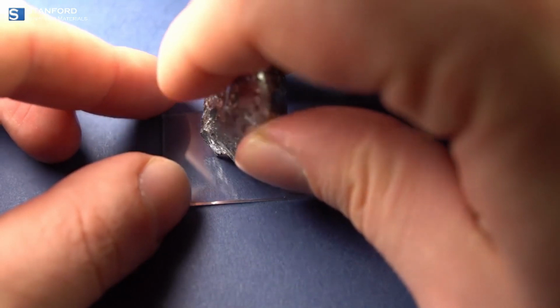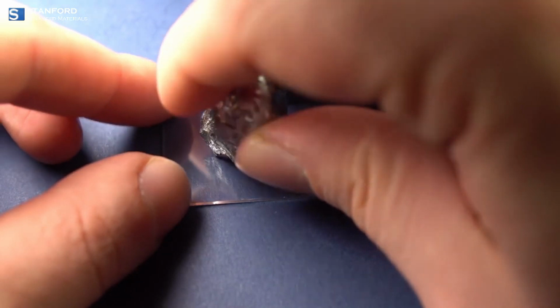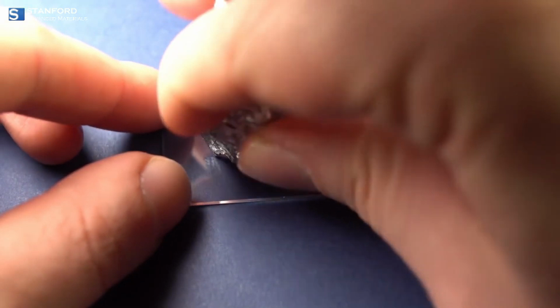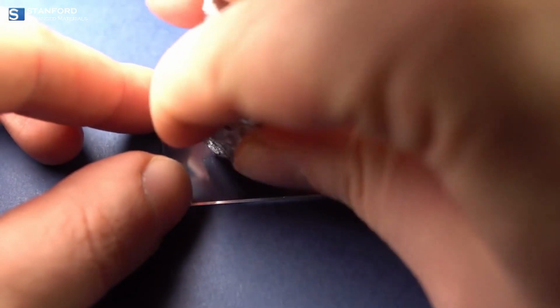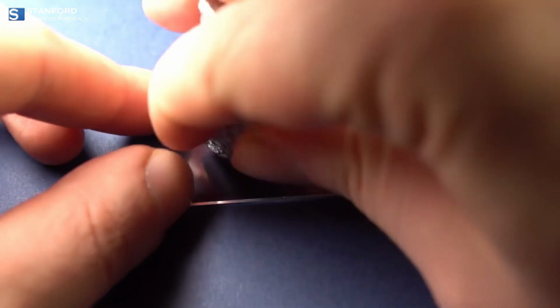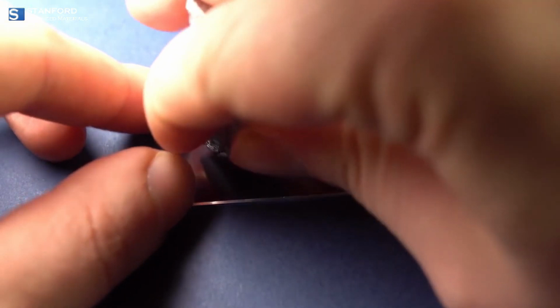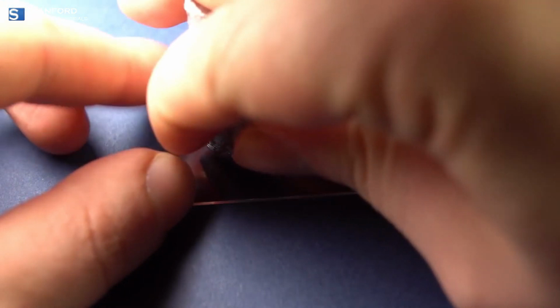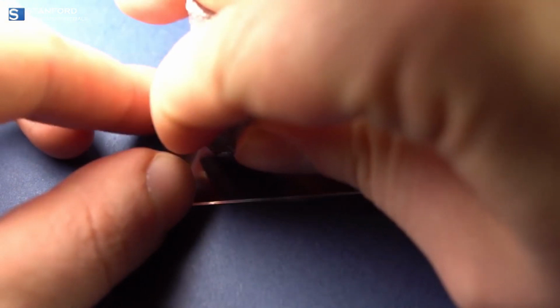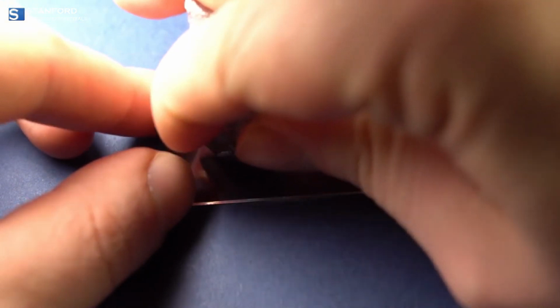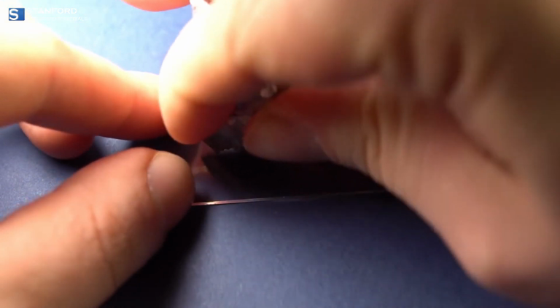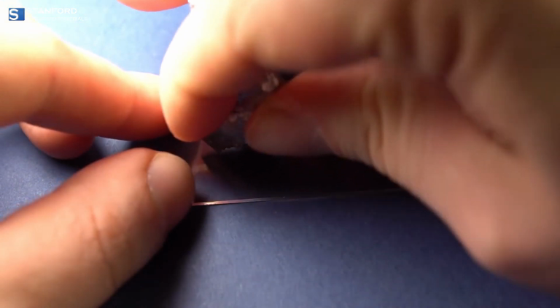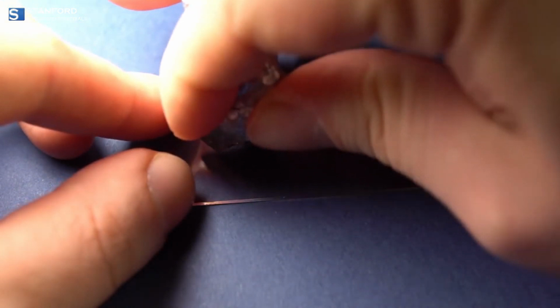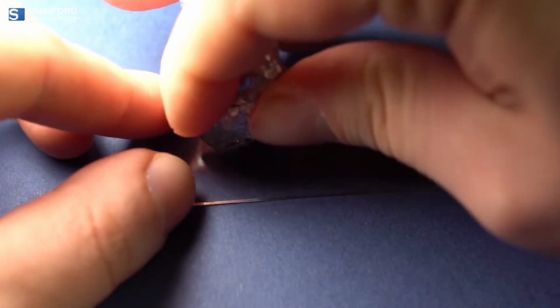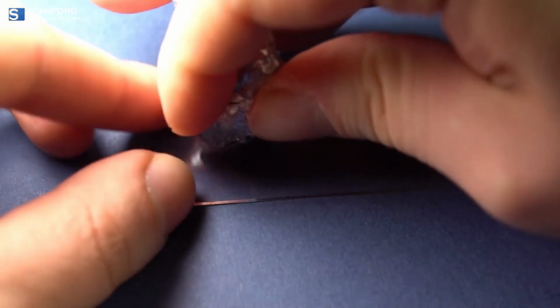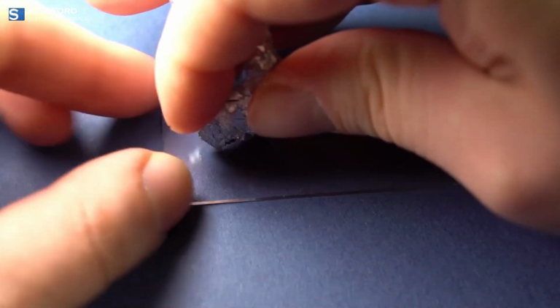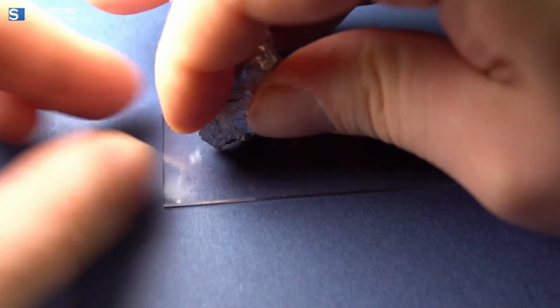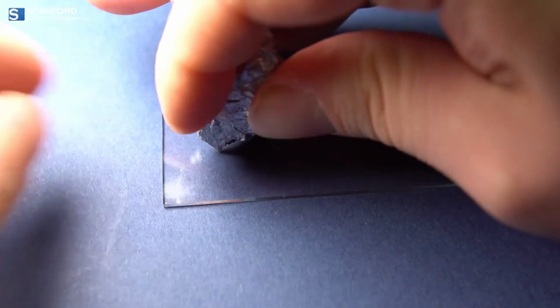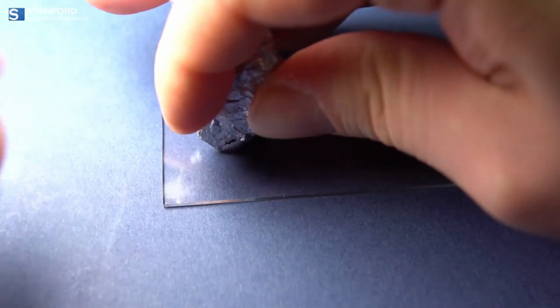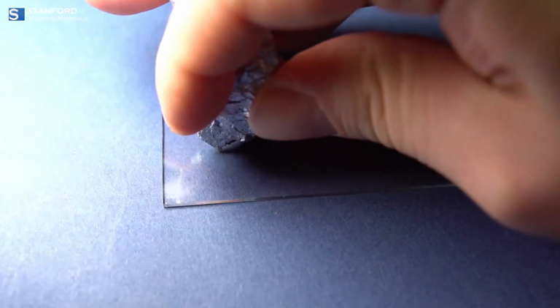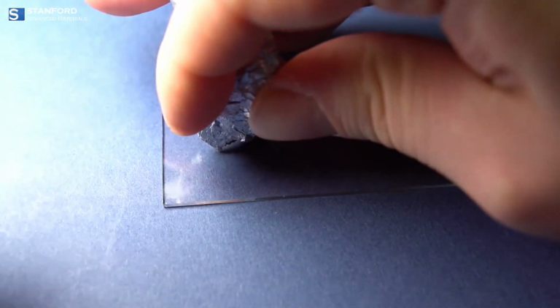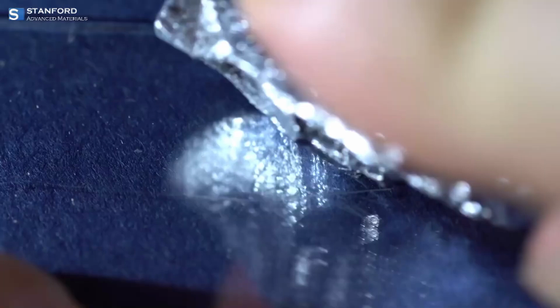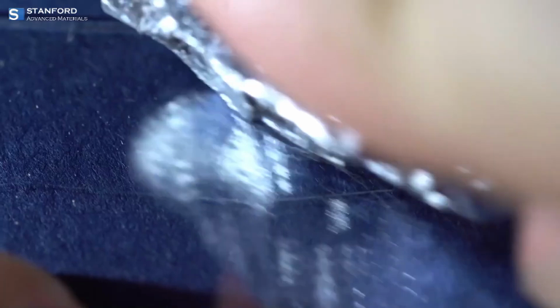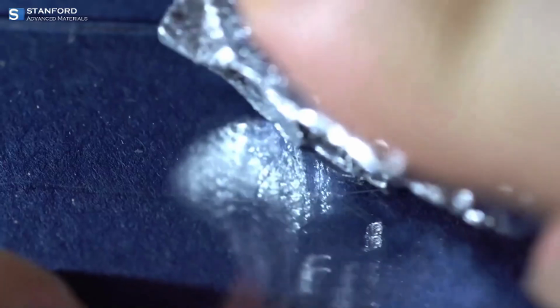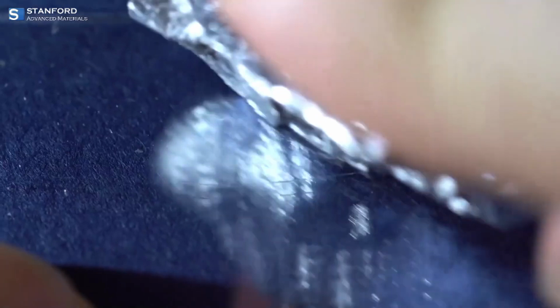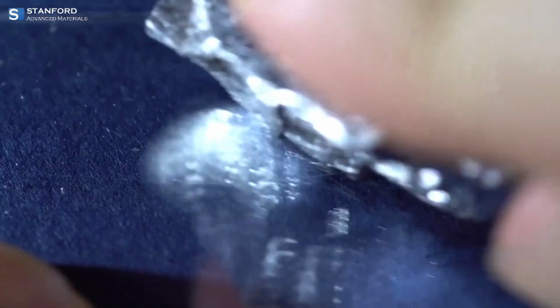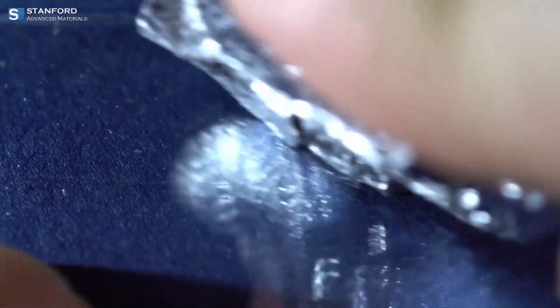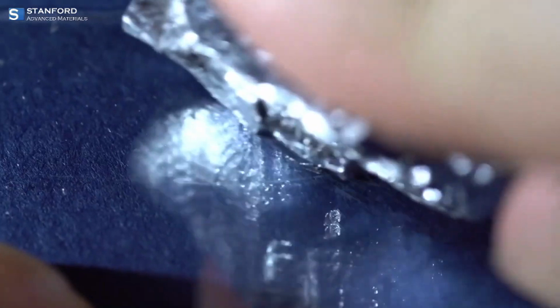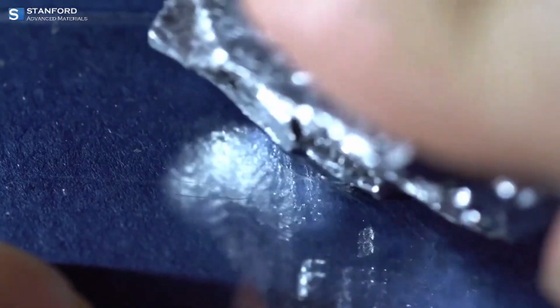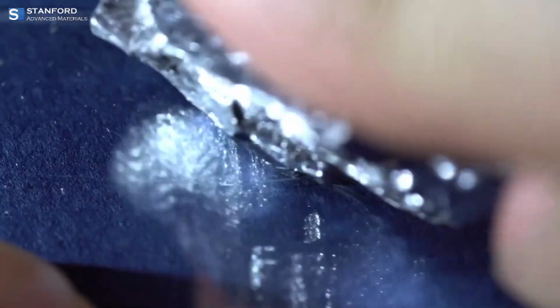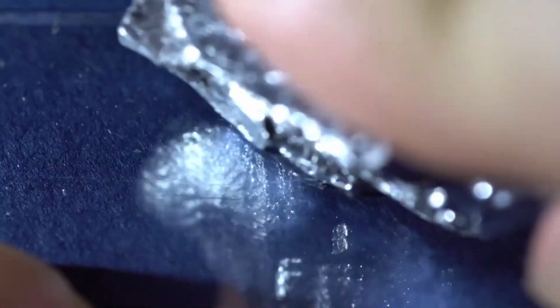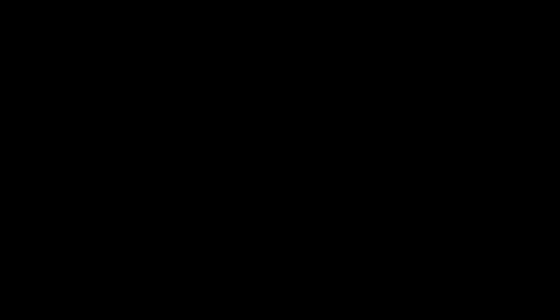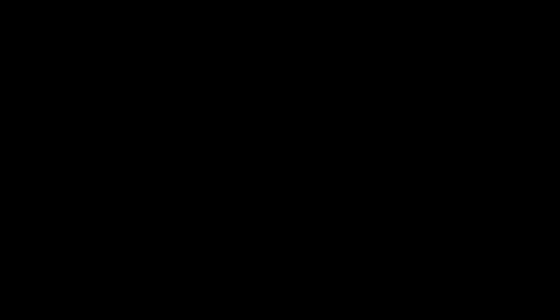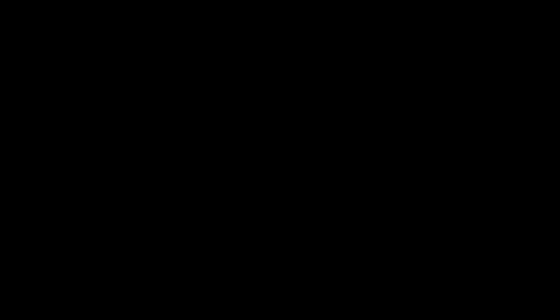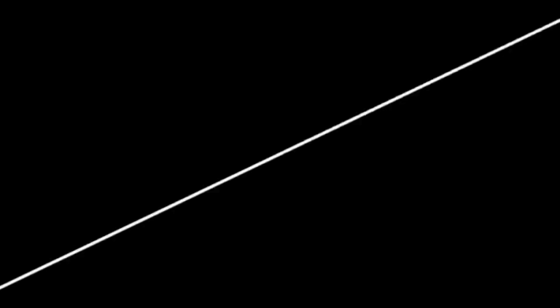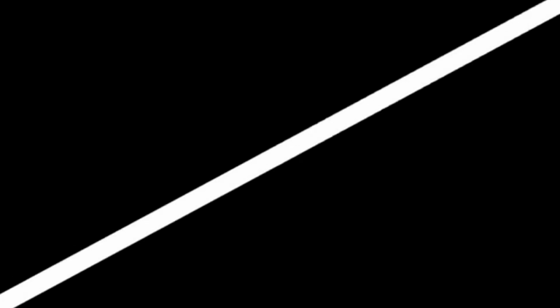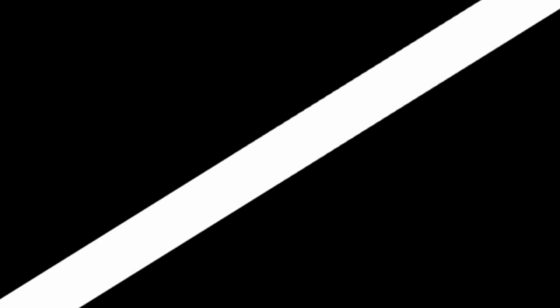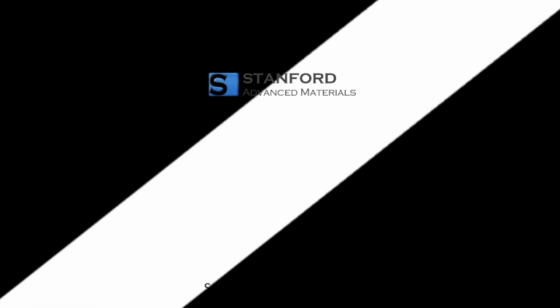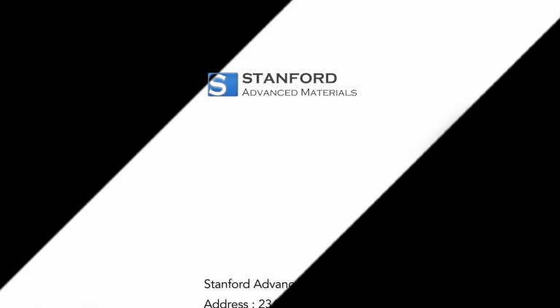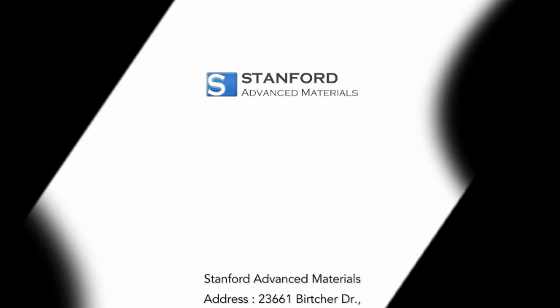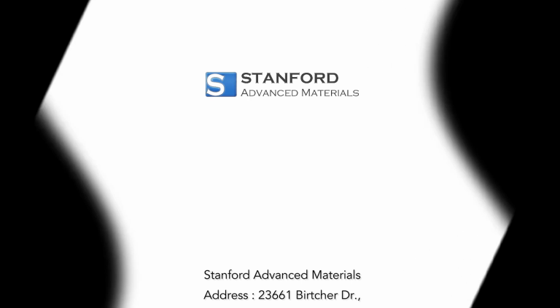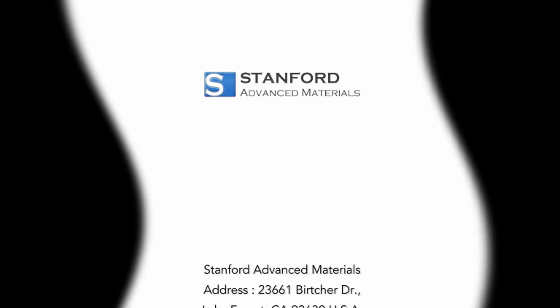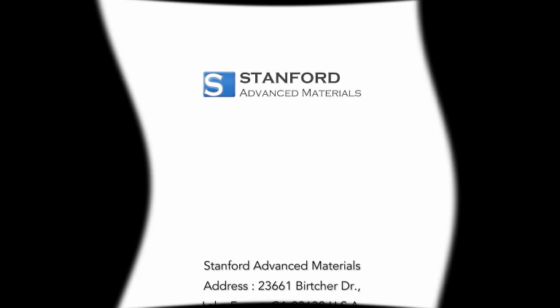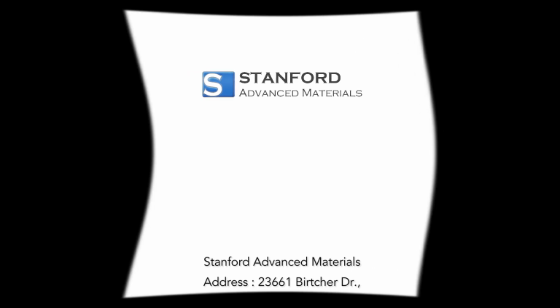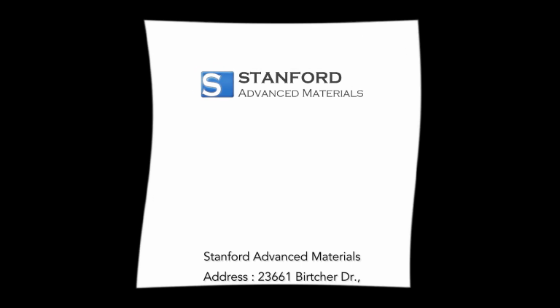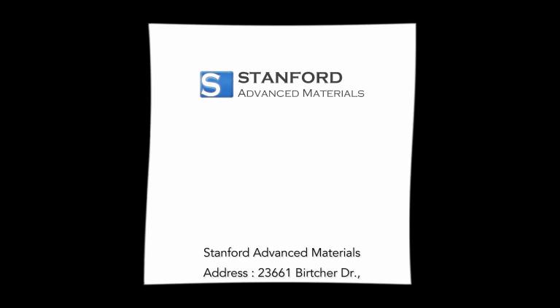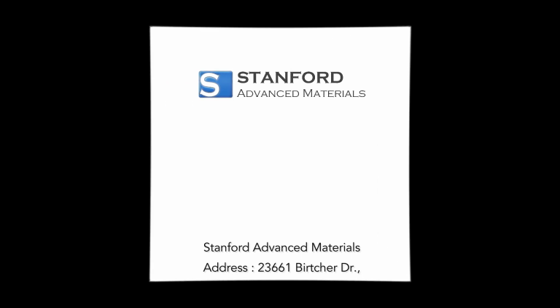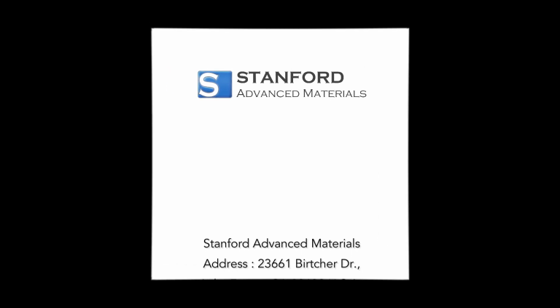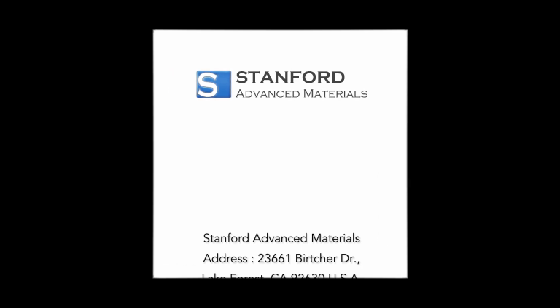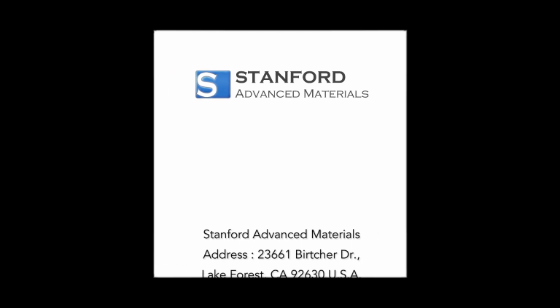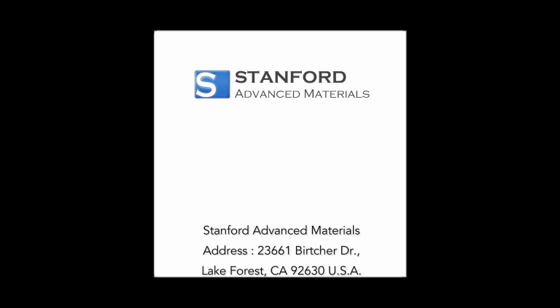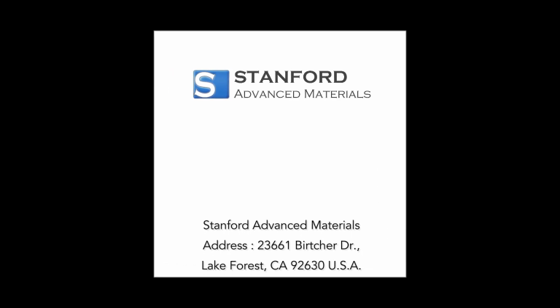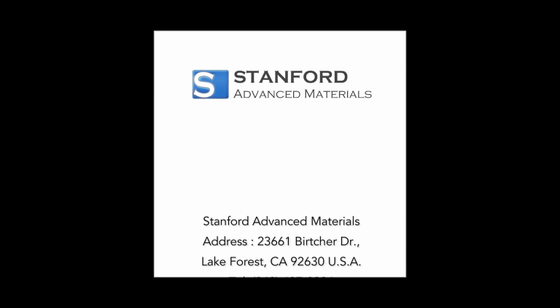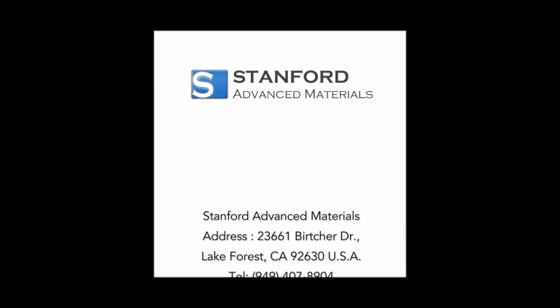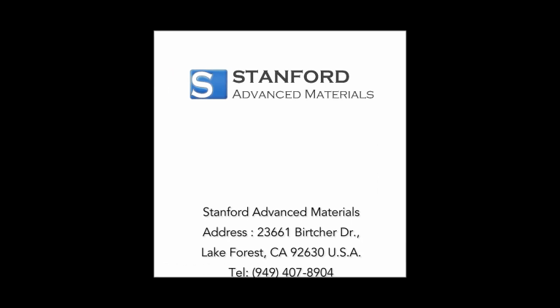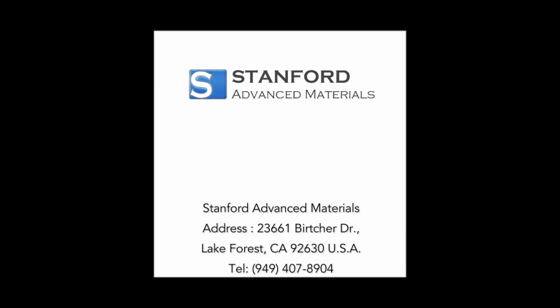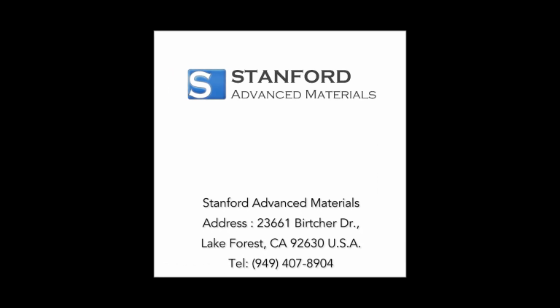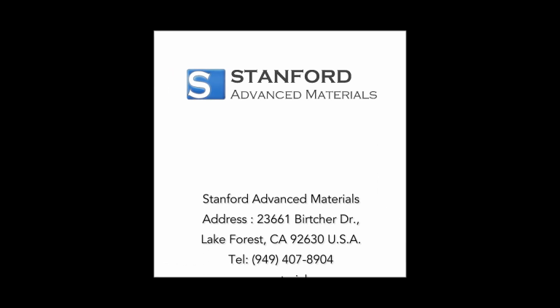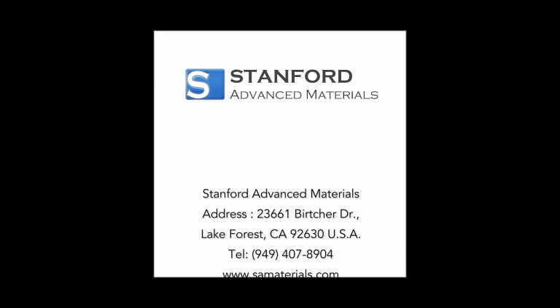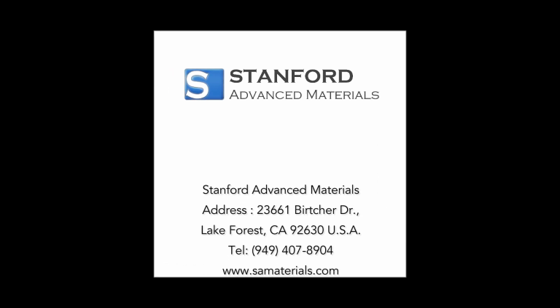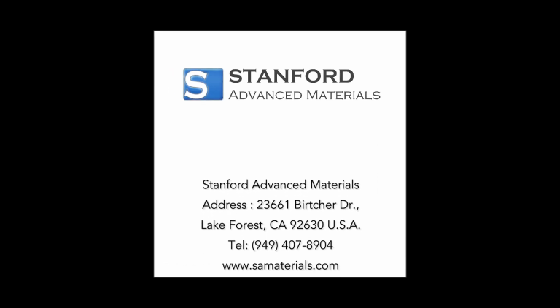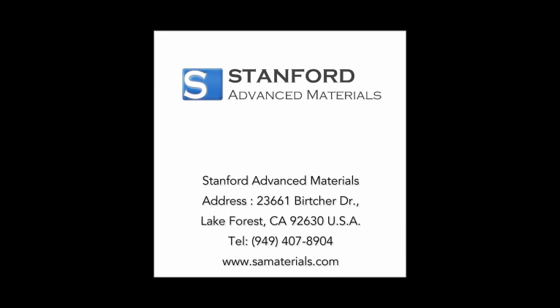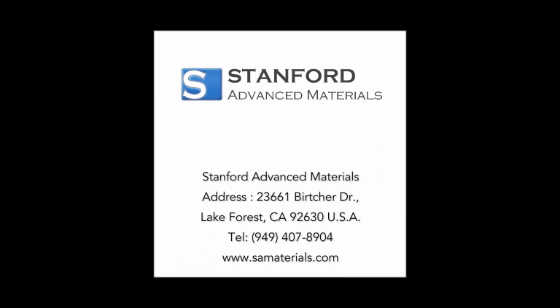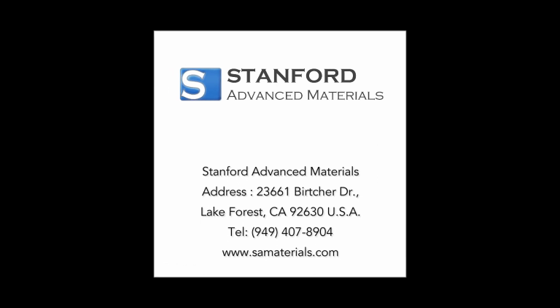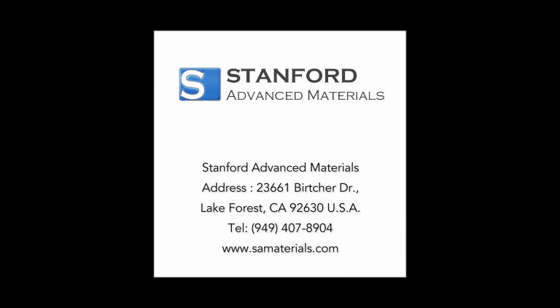This video was brought to you by Stanford Advanced Materials, your trusted partner in advanced materials innovation.